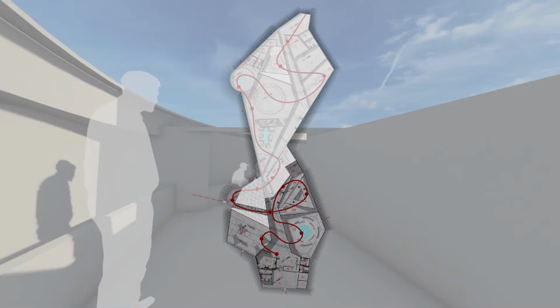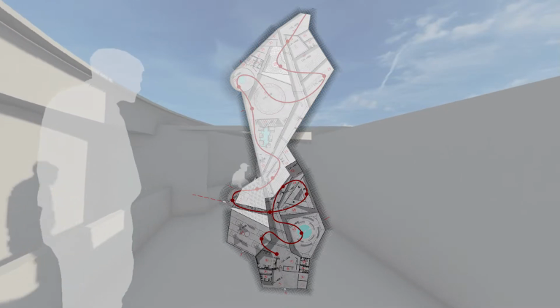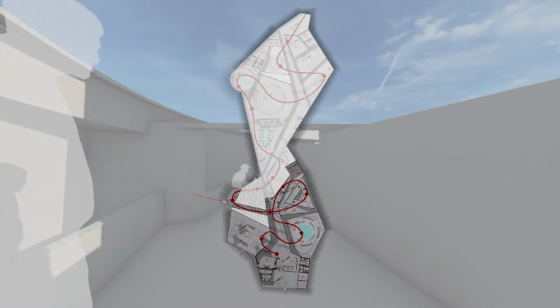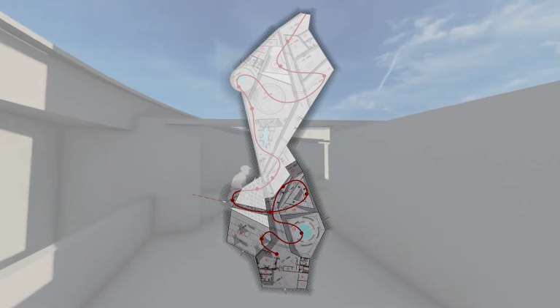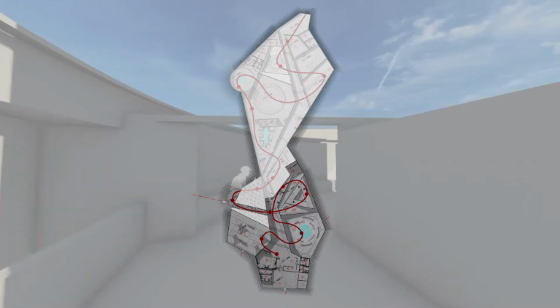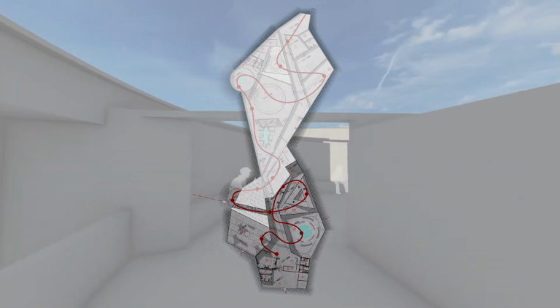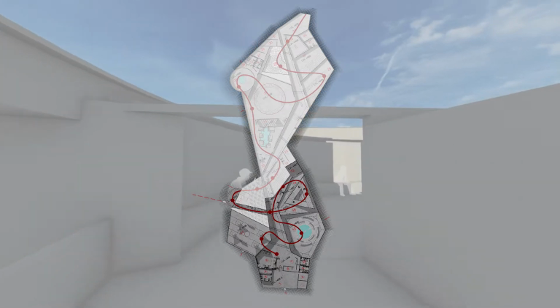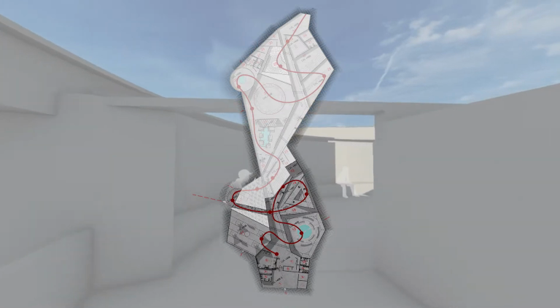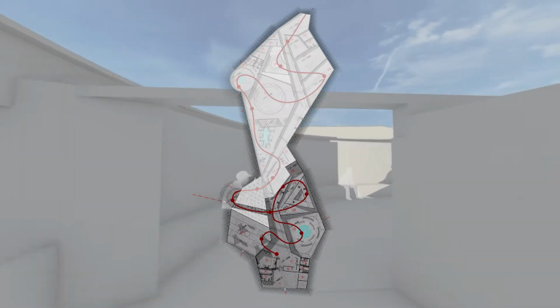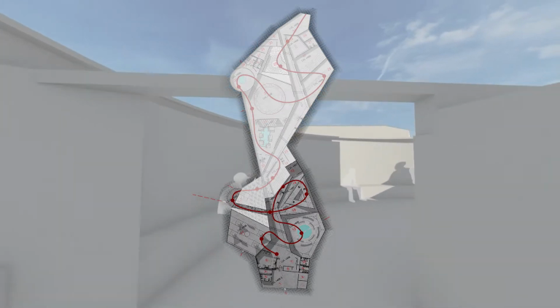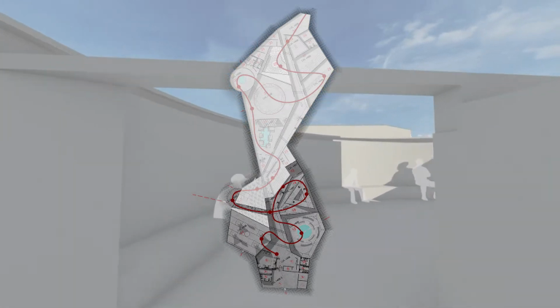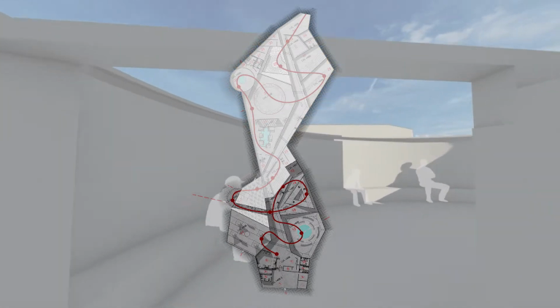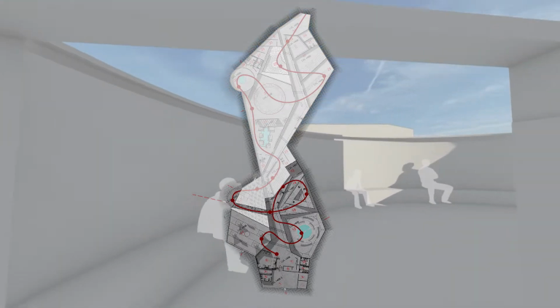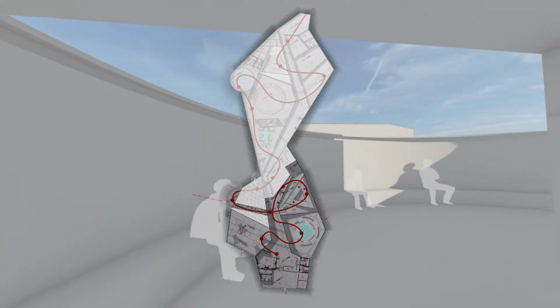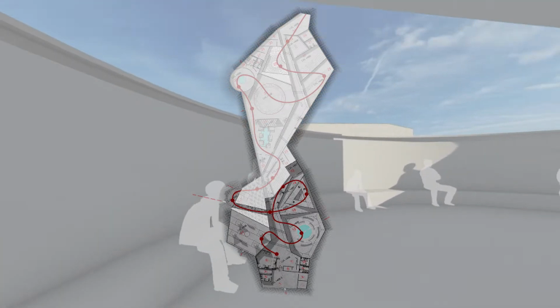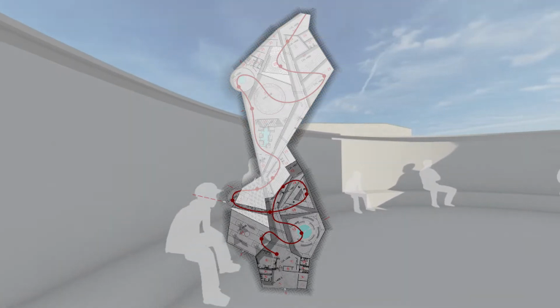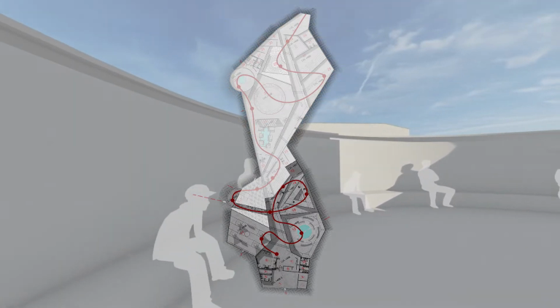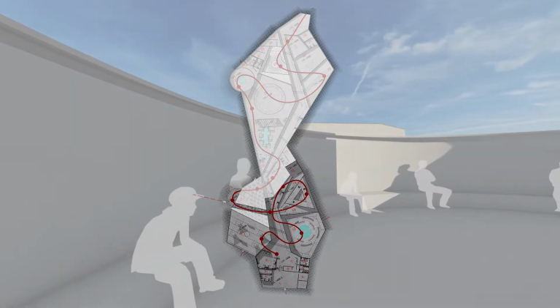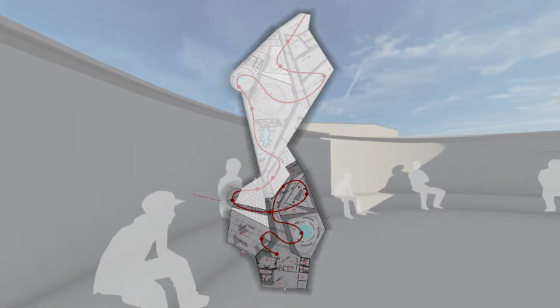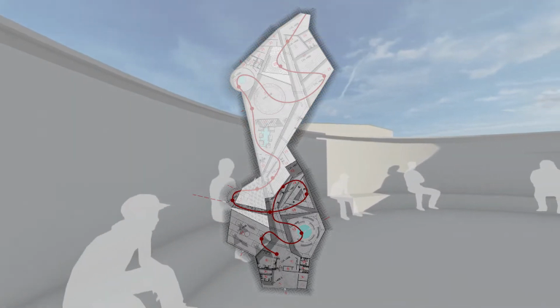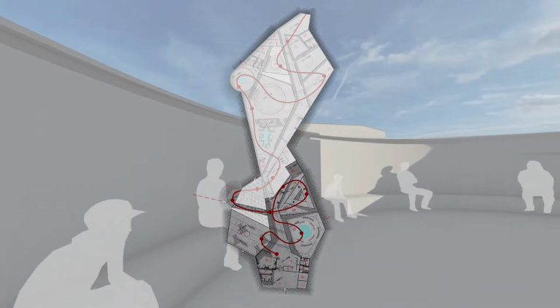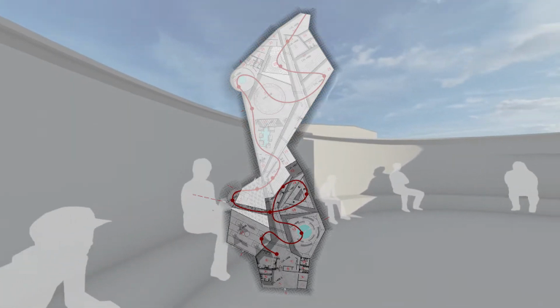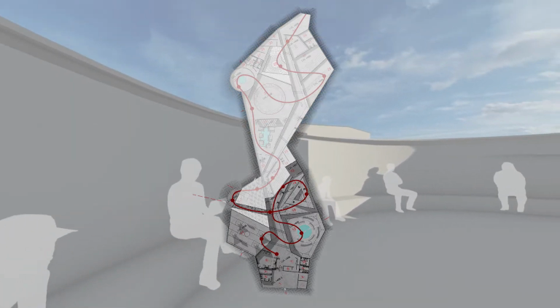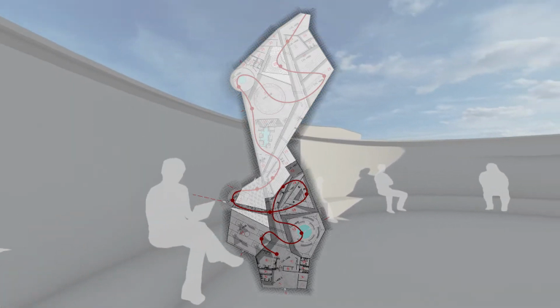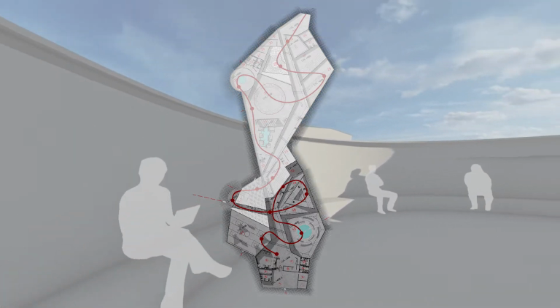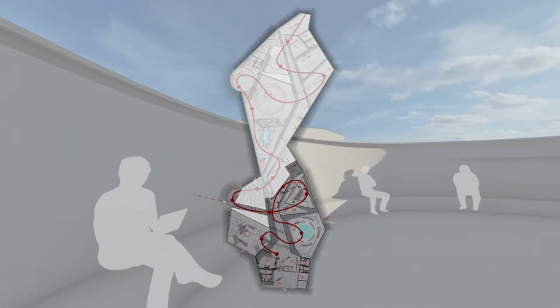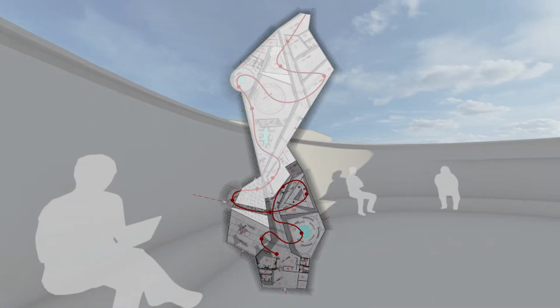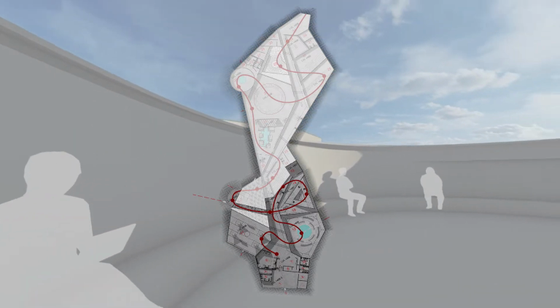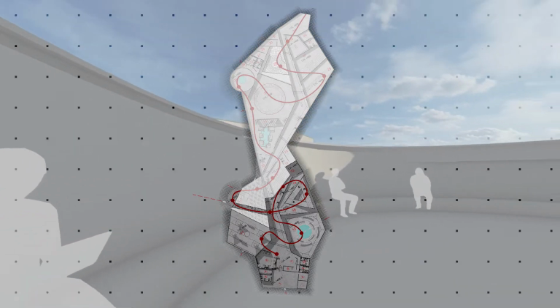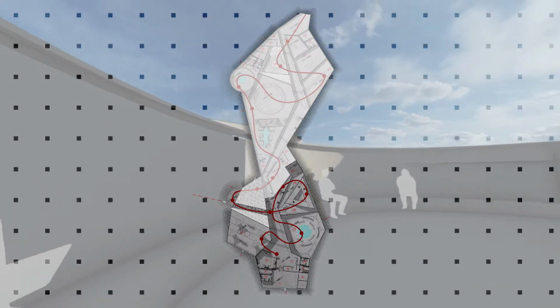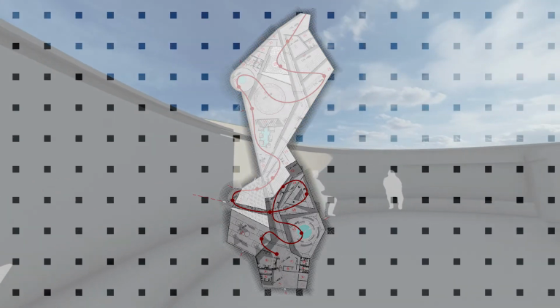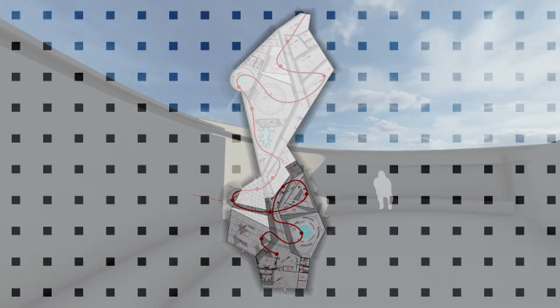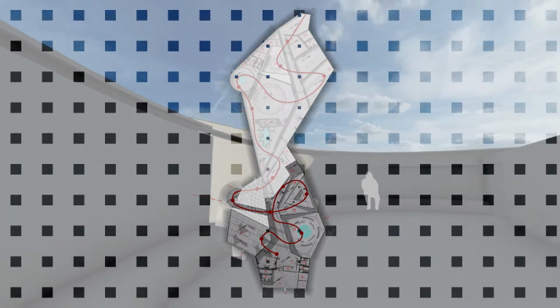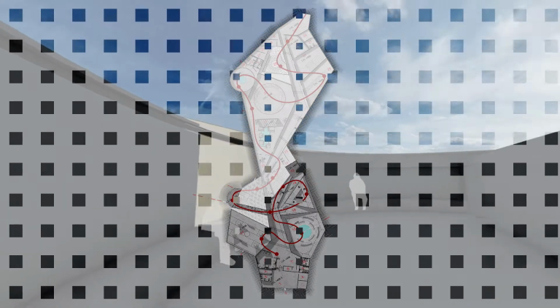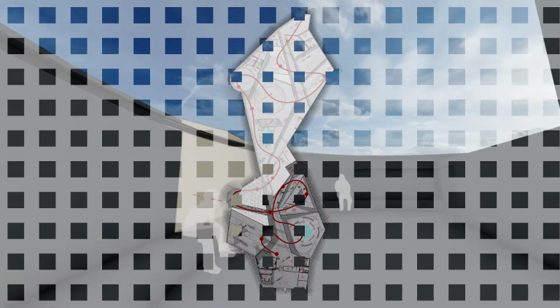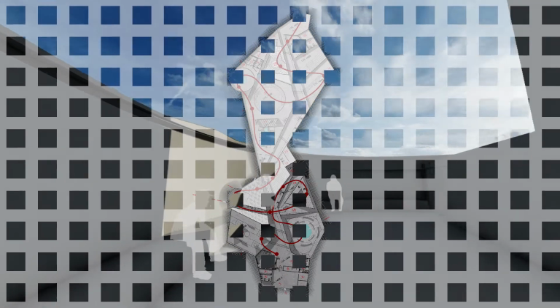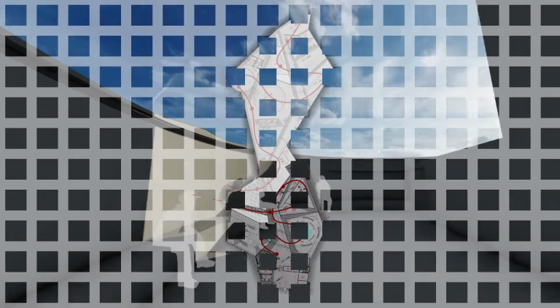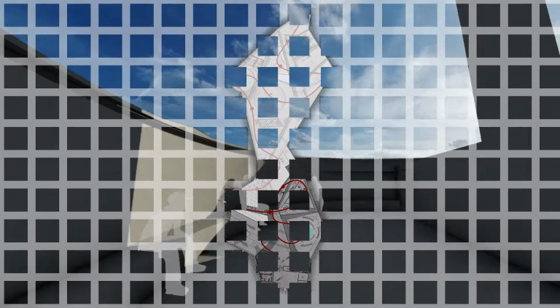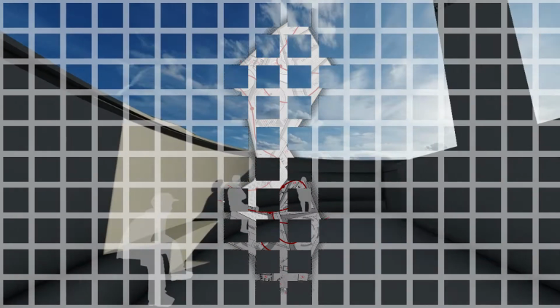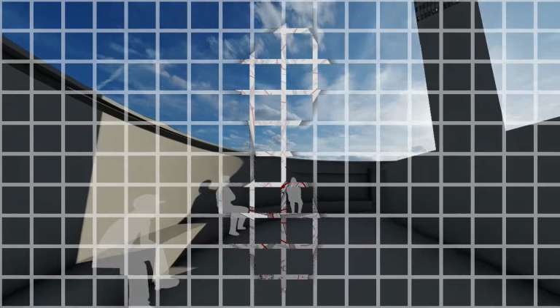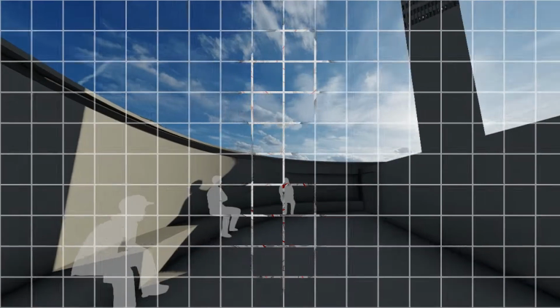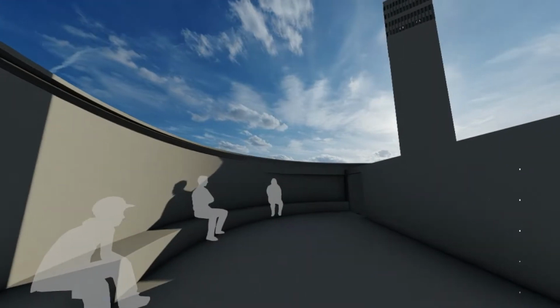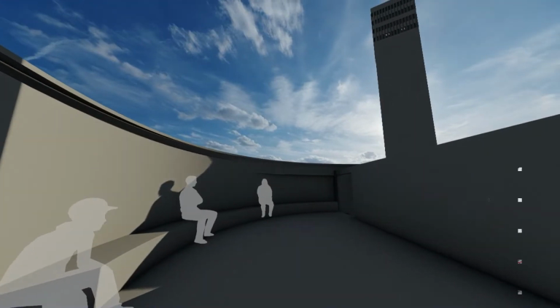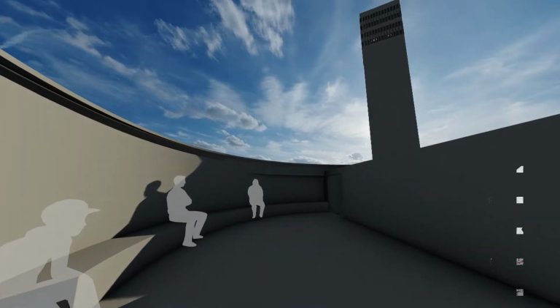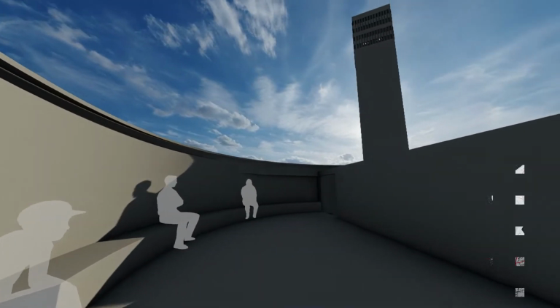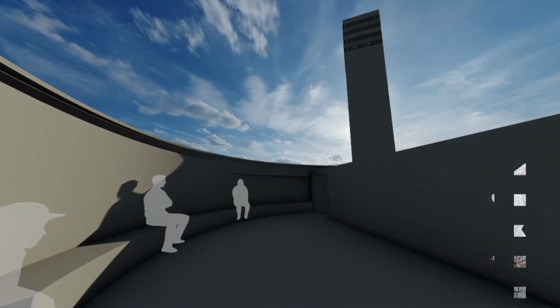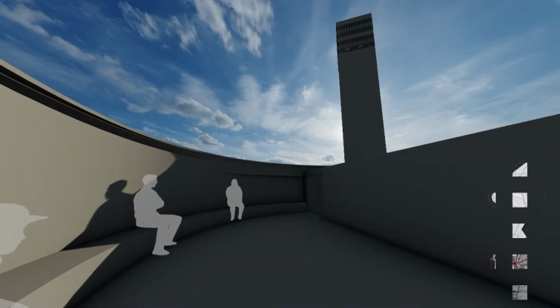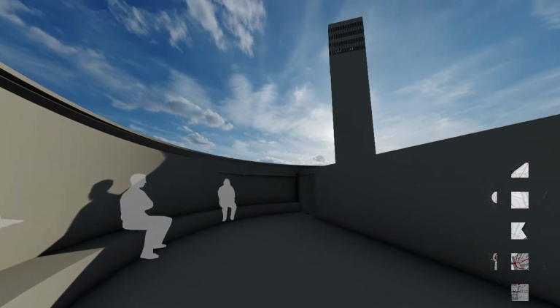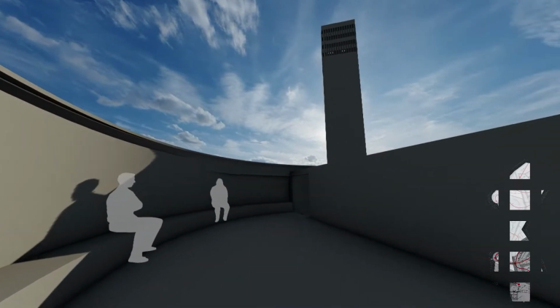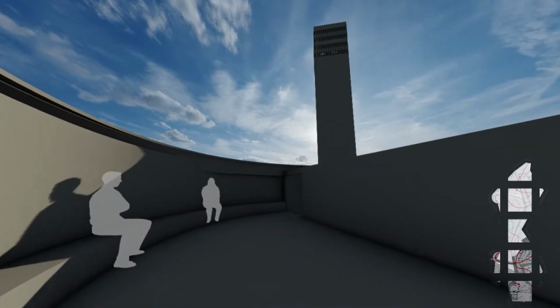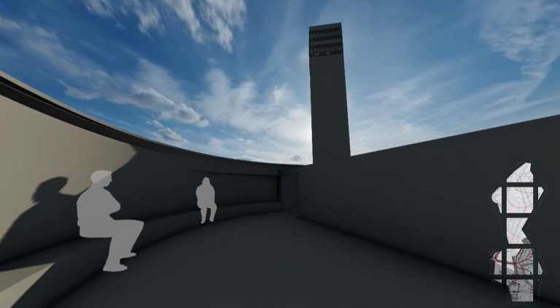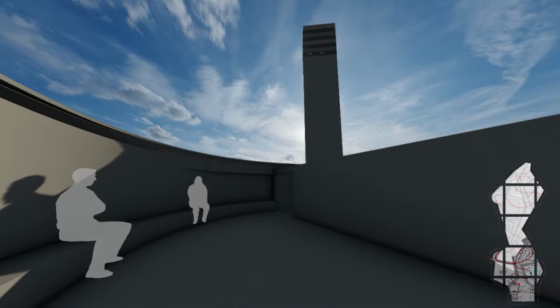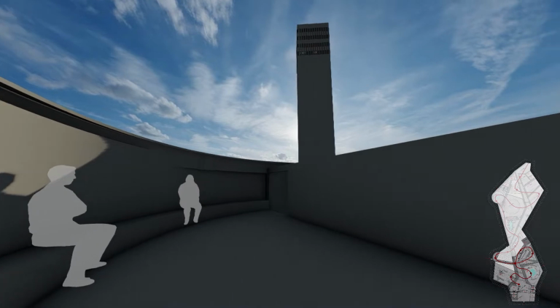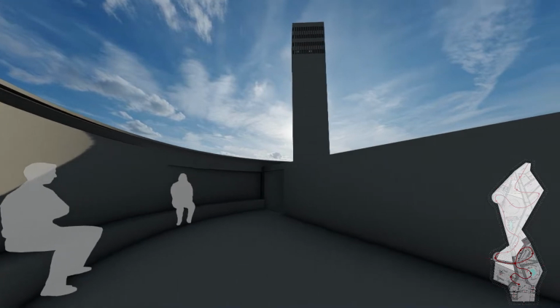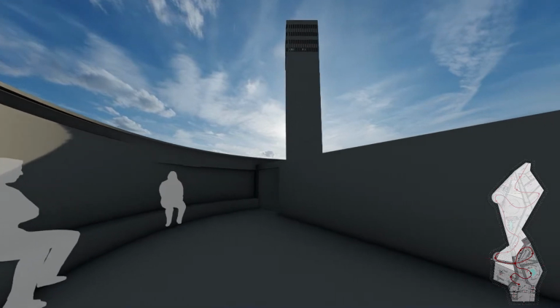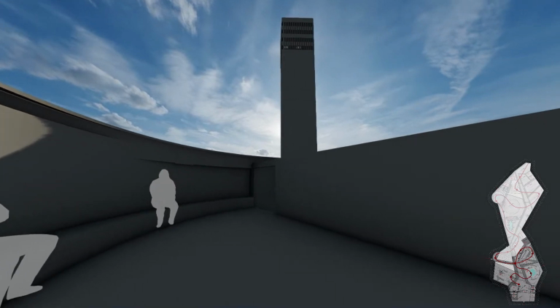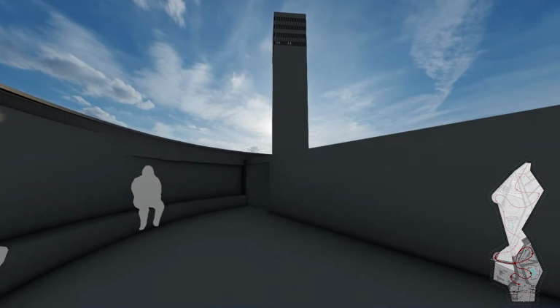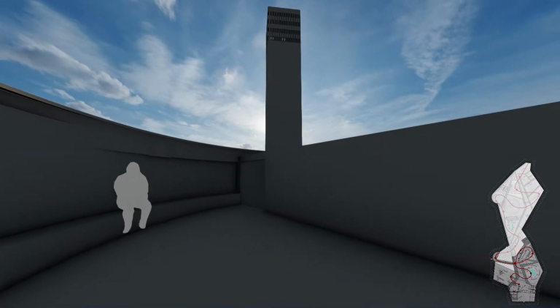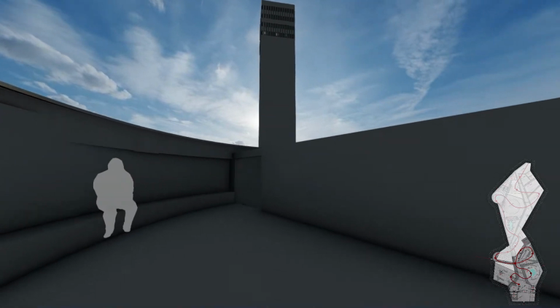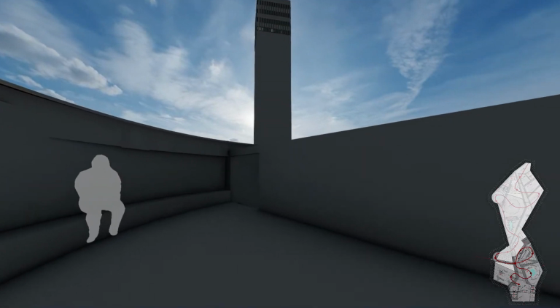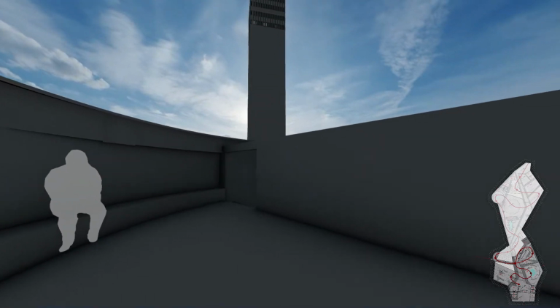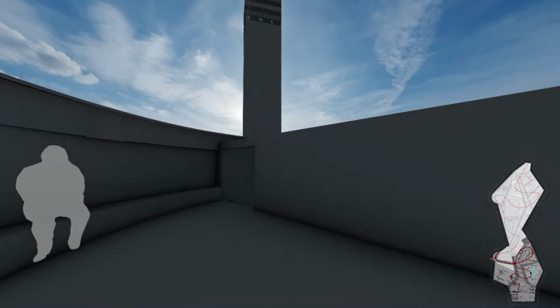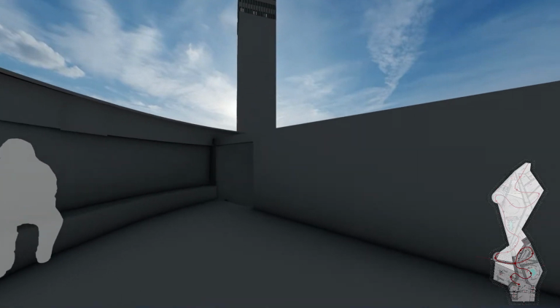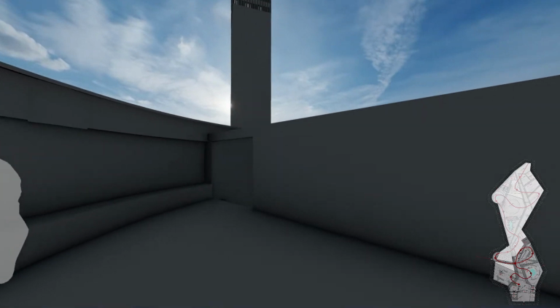As we reach the end of the ramp, there is a halt with the sound of water flowing to calm the mind of the visitors, but they again have to enter back into the memorial.